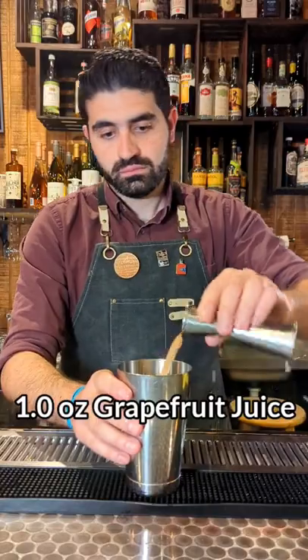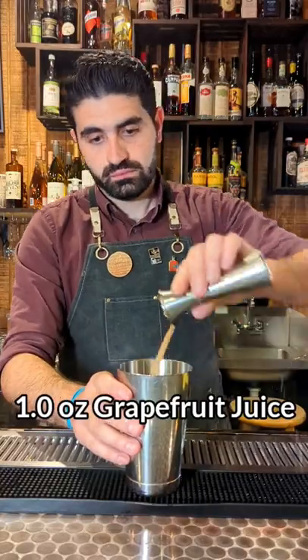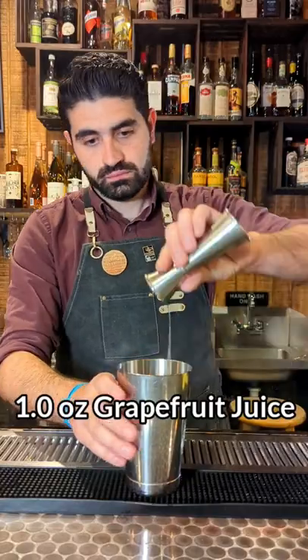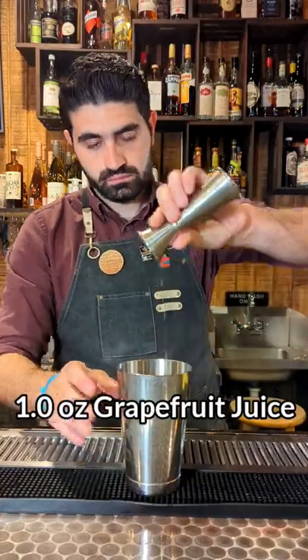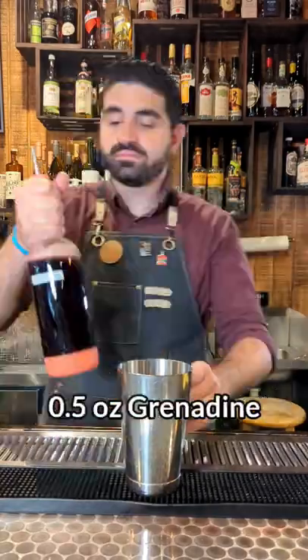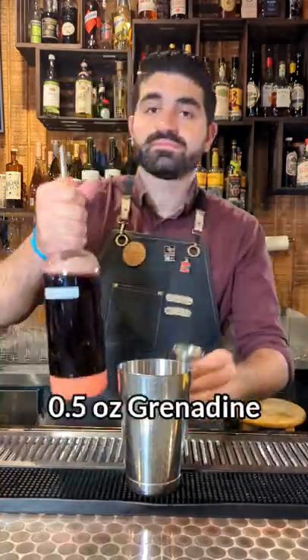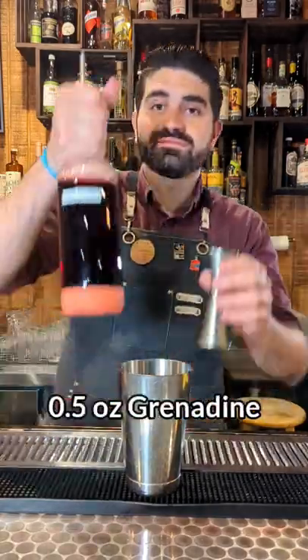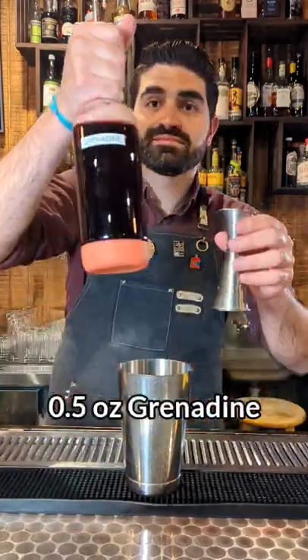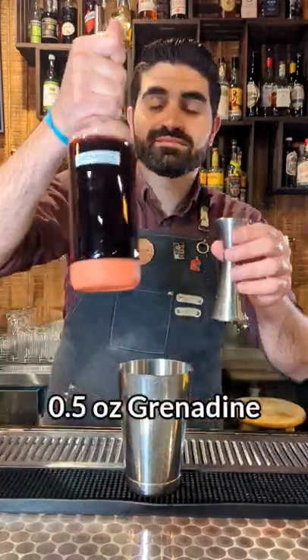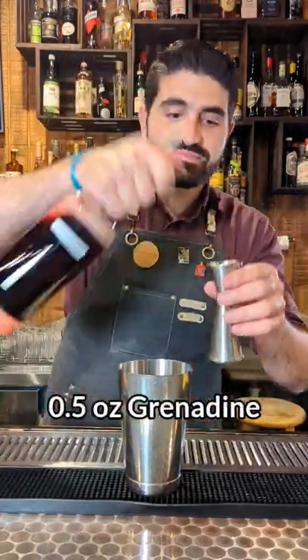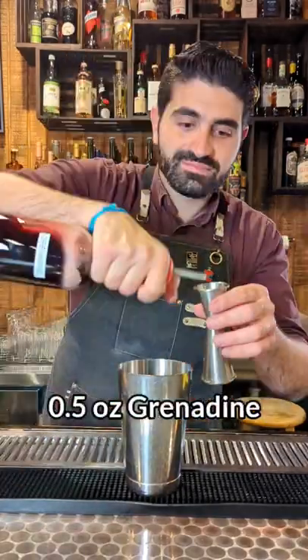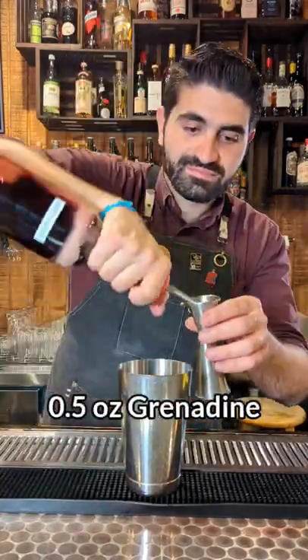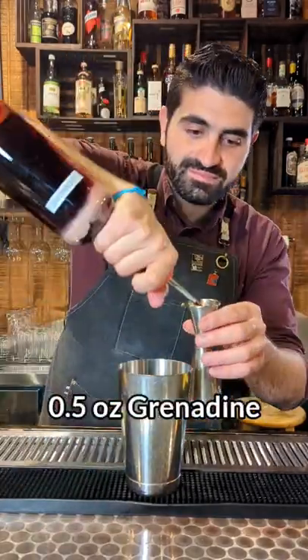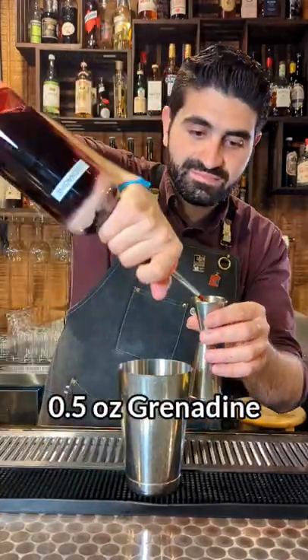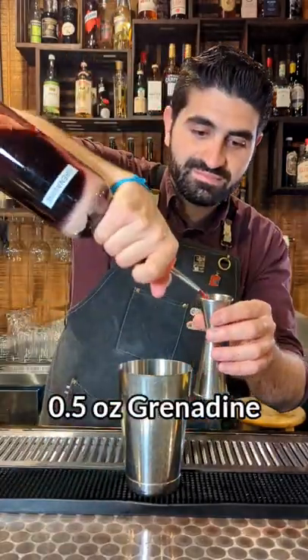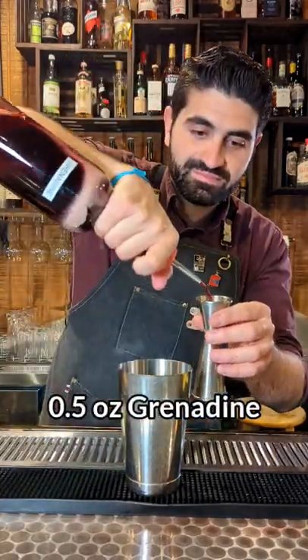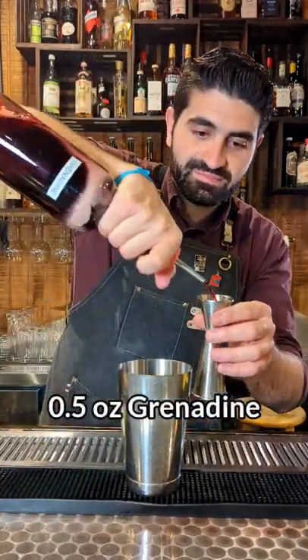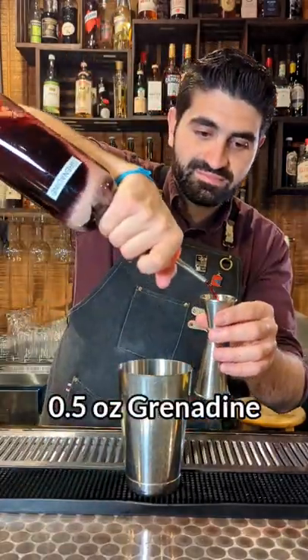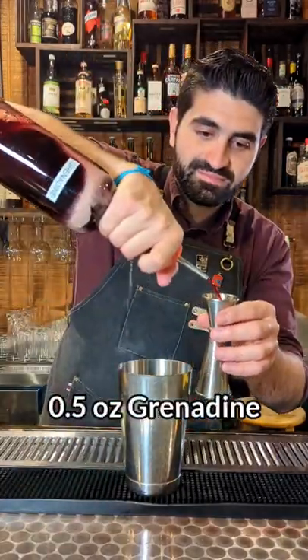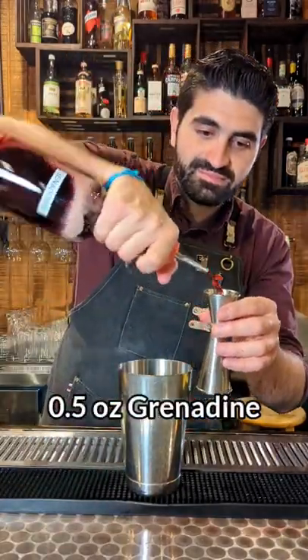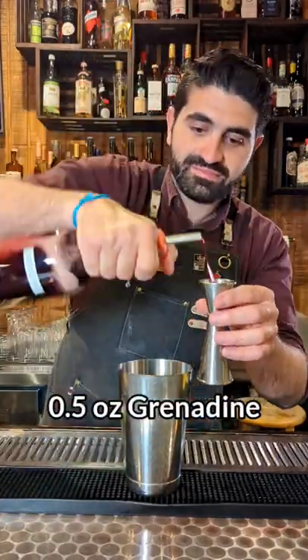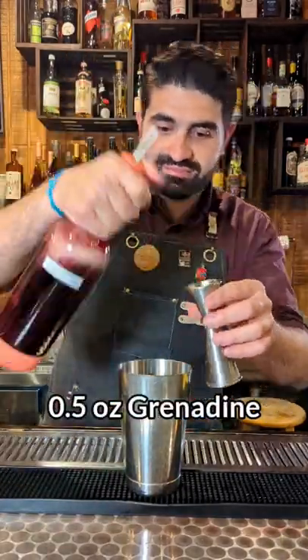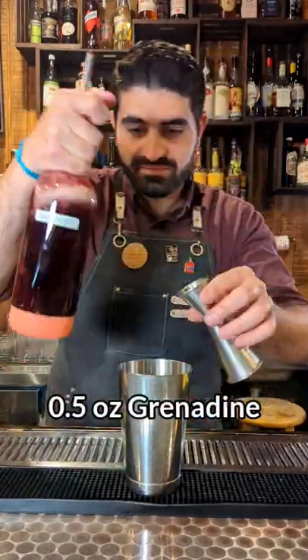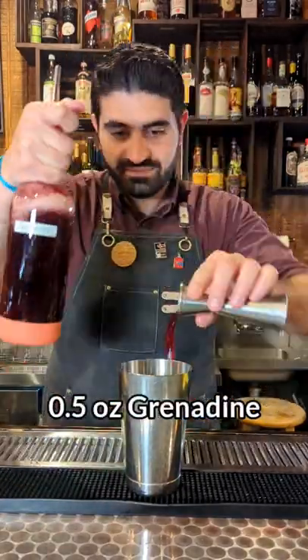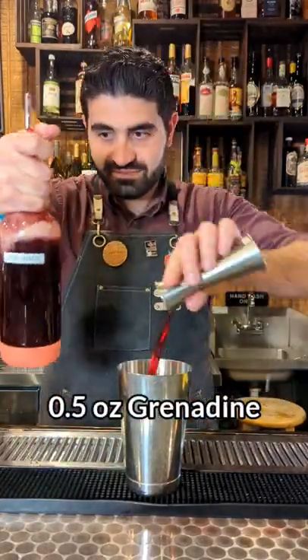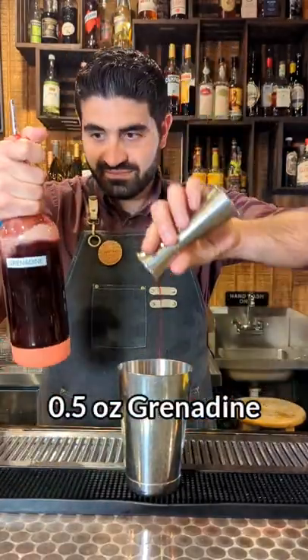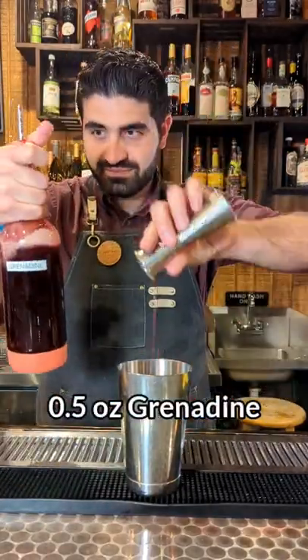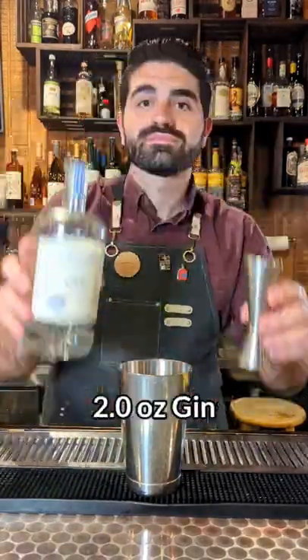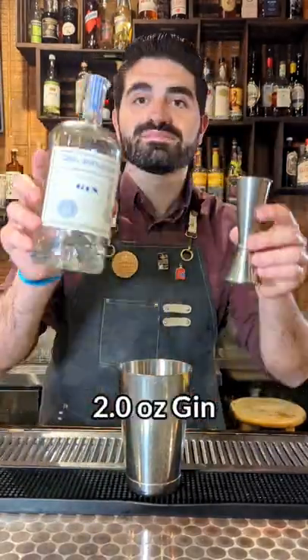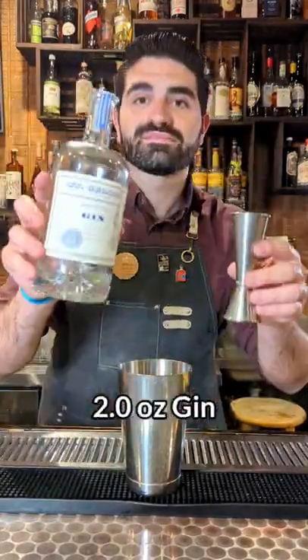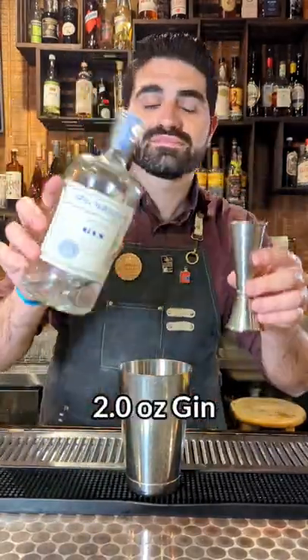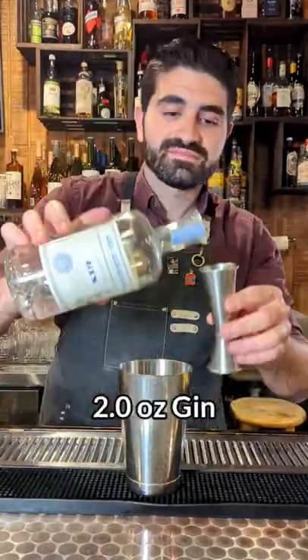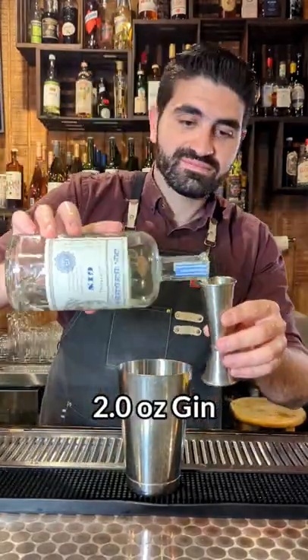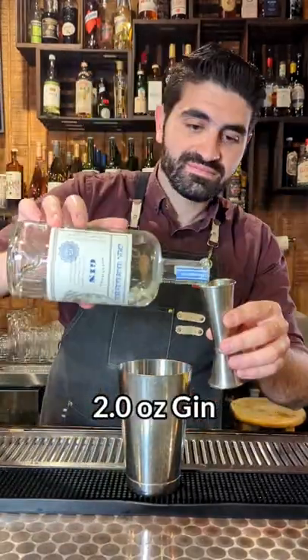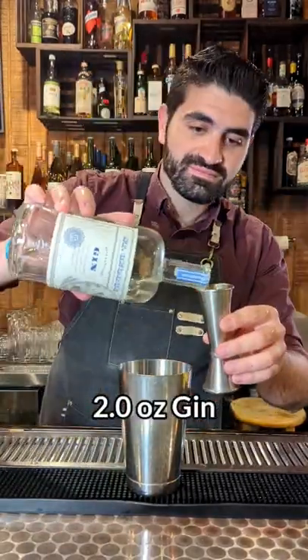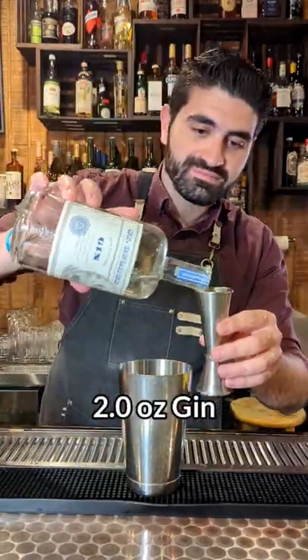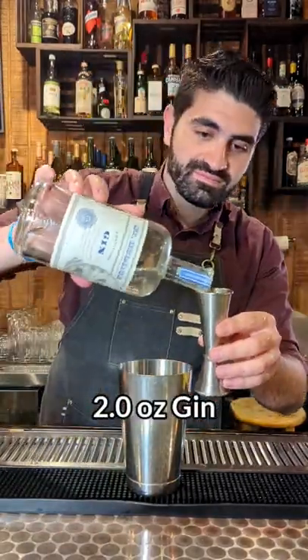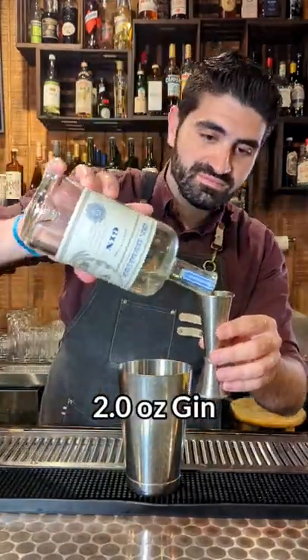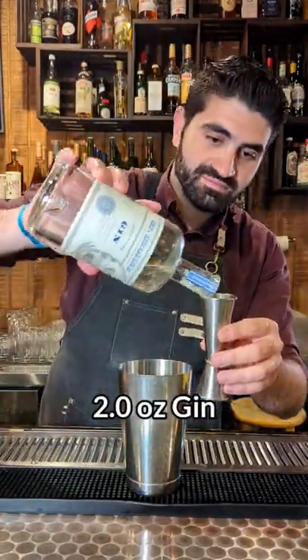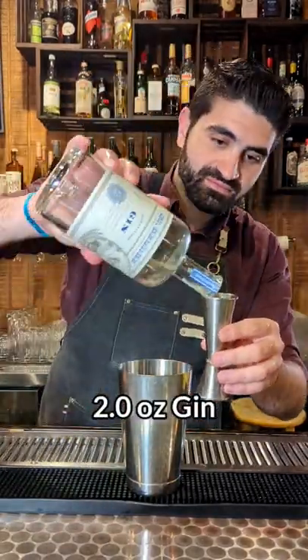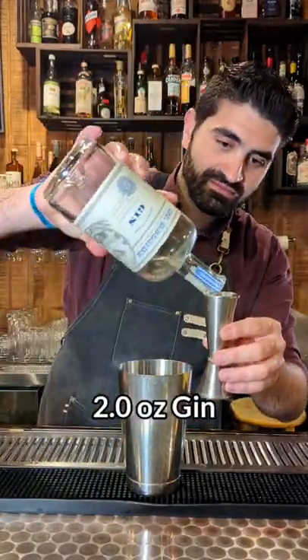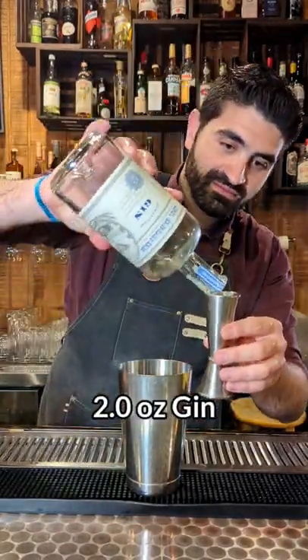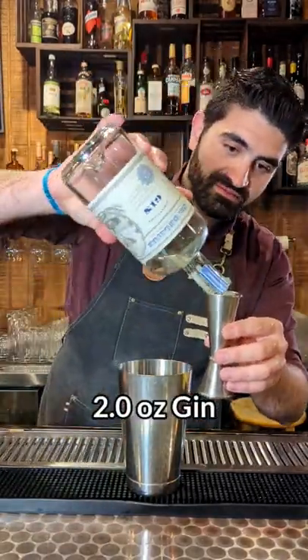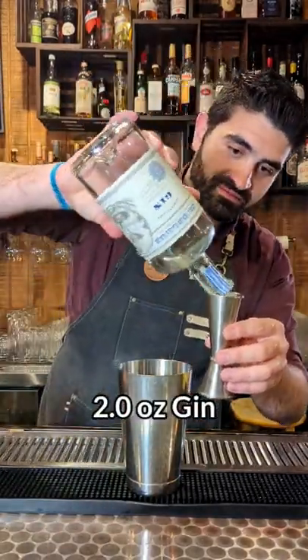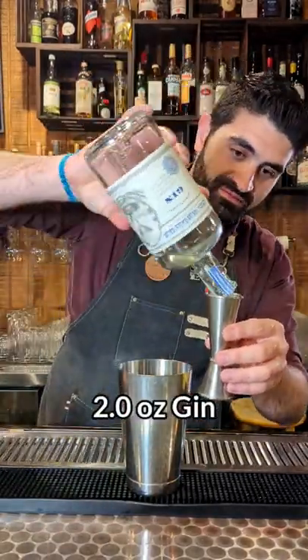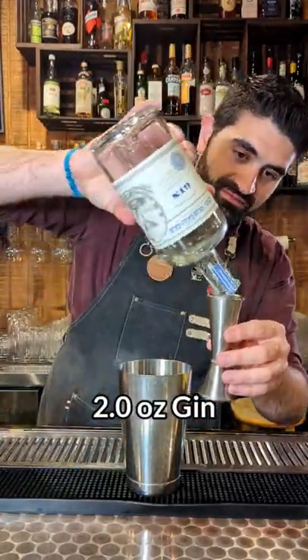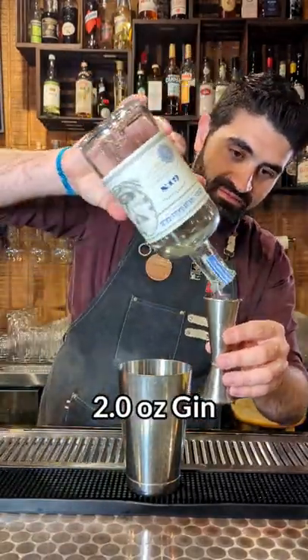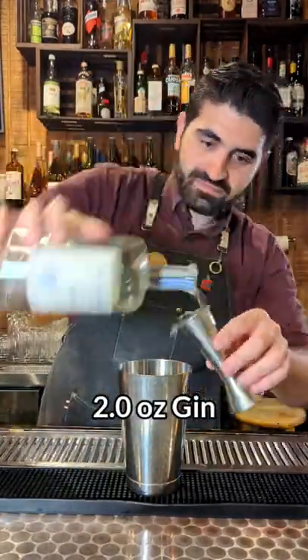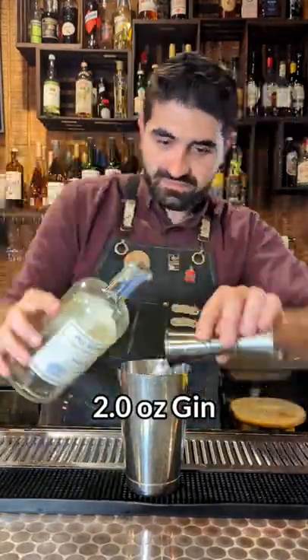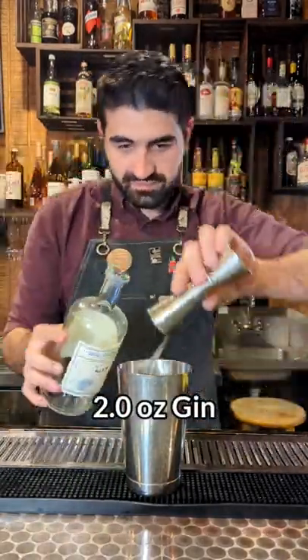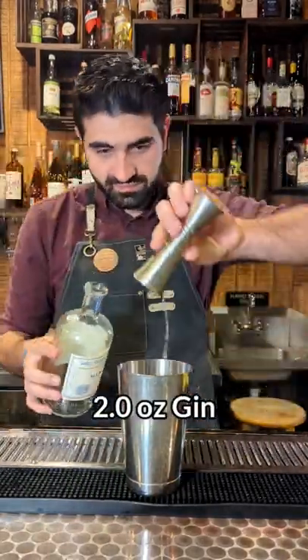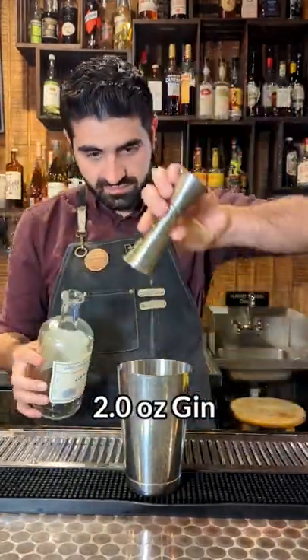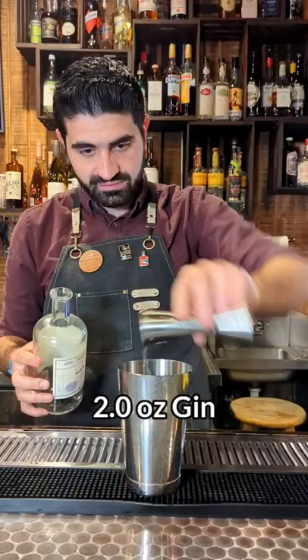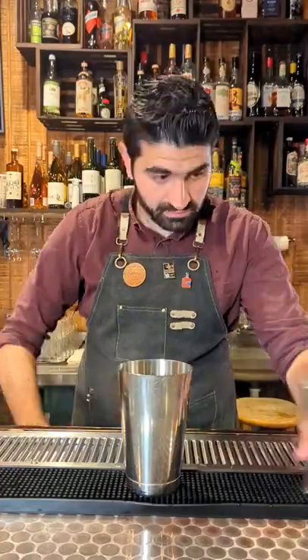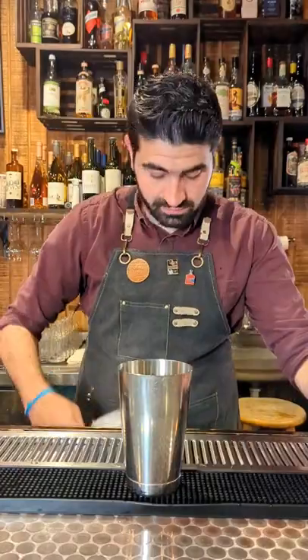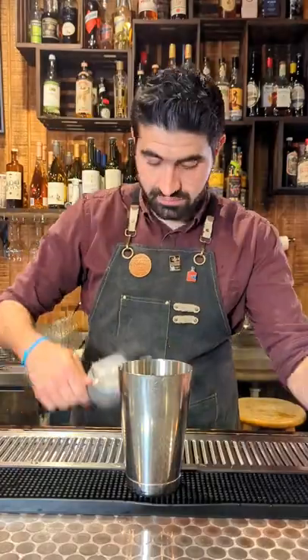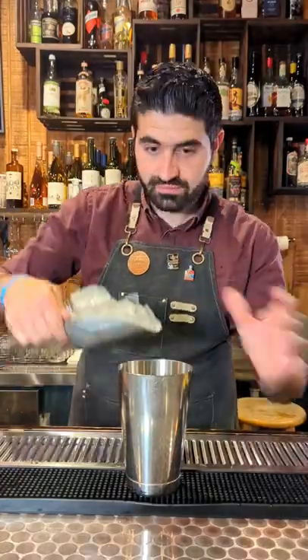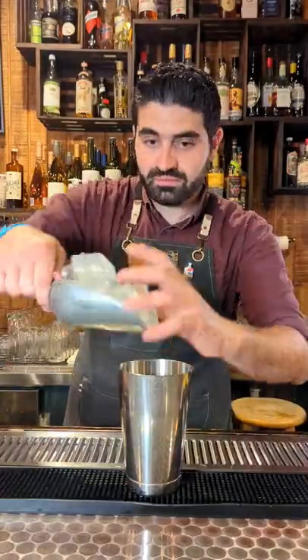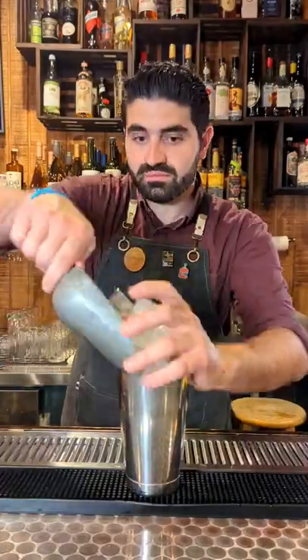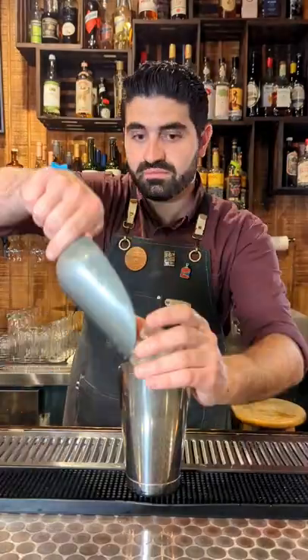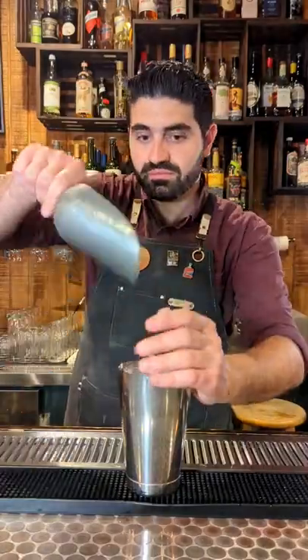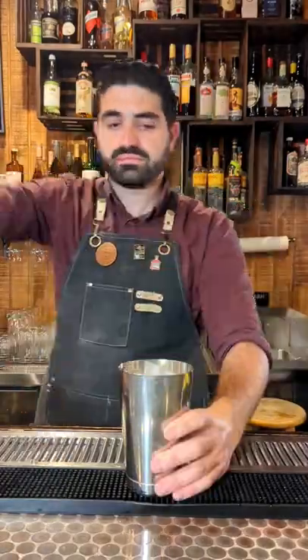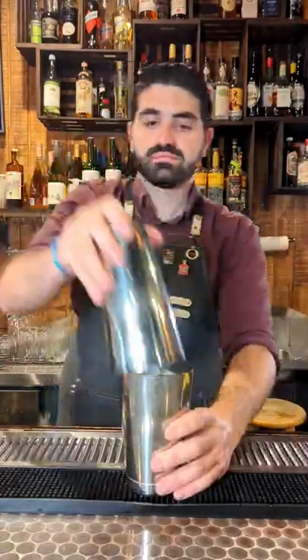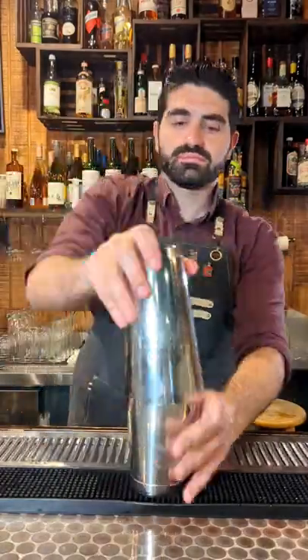We are then going to do a half ounce of our house made grenadine and two ounces of a really great gin. I'm using St. George's Botanivore.